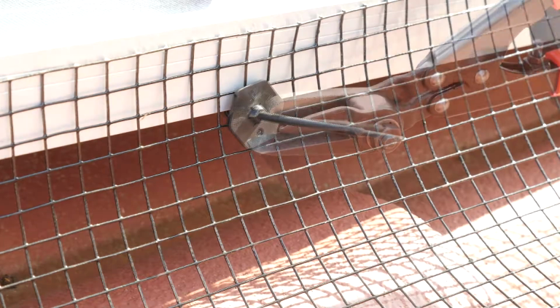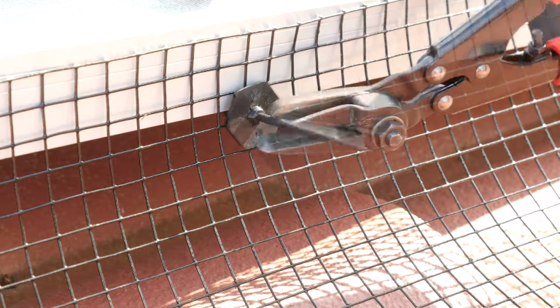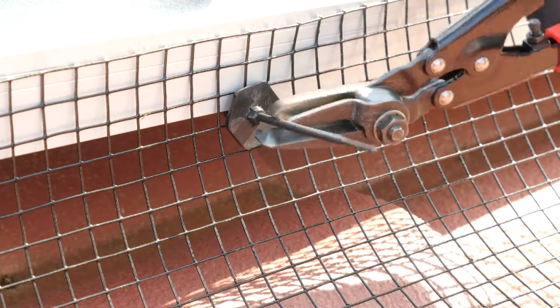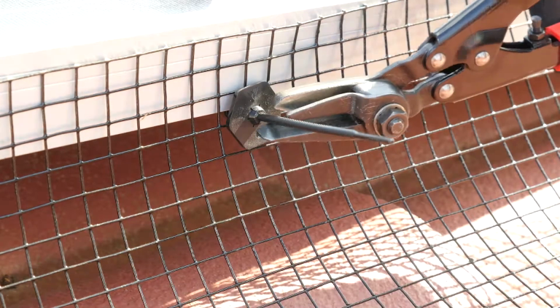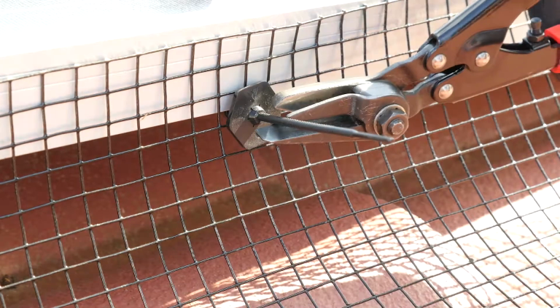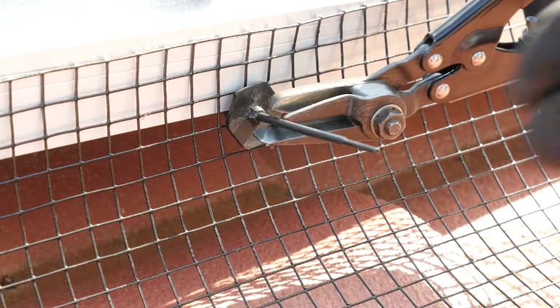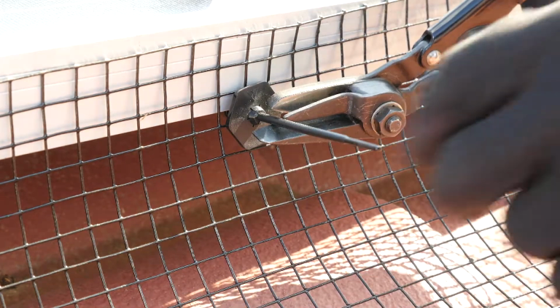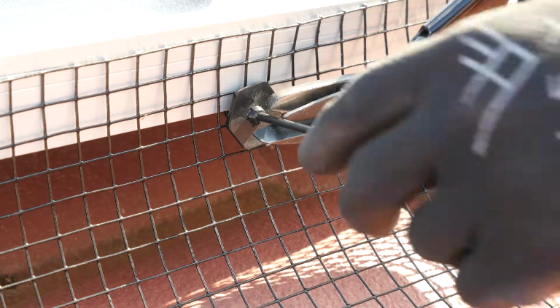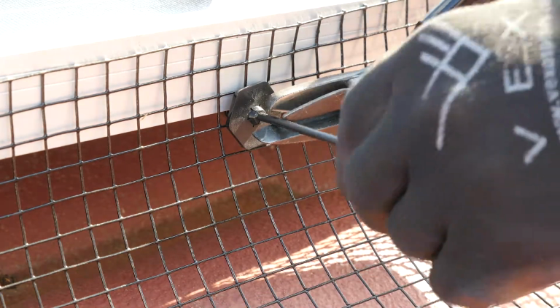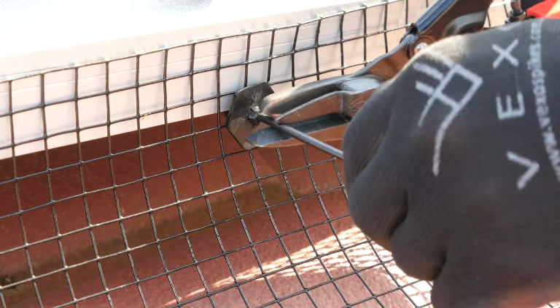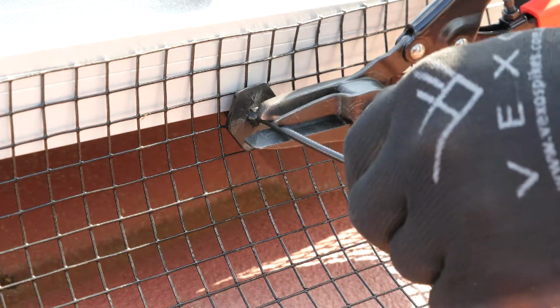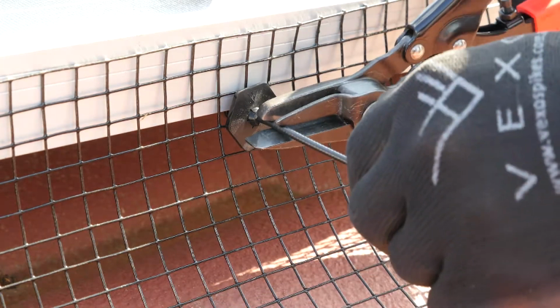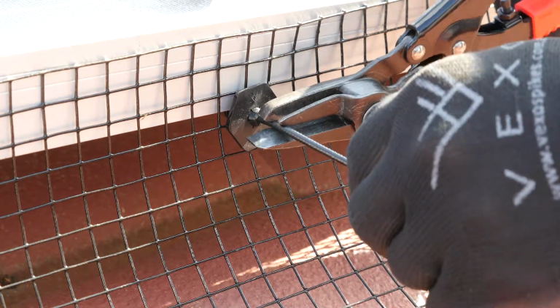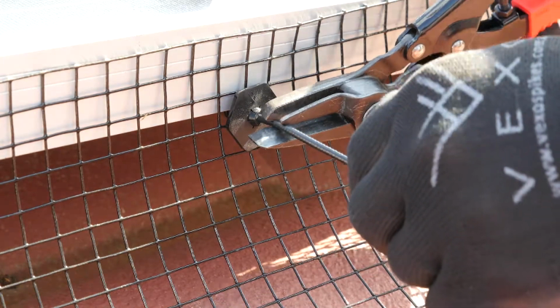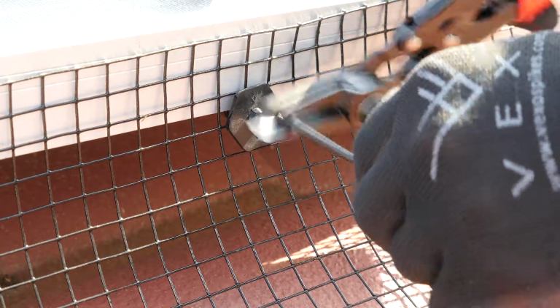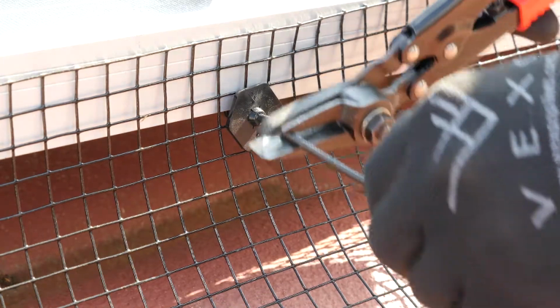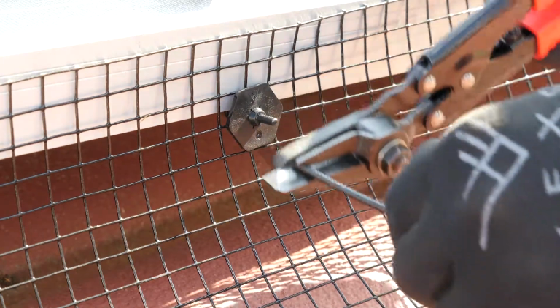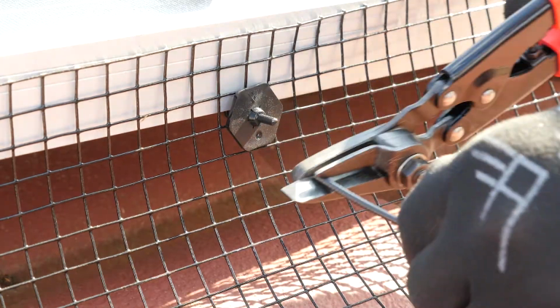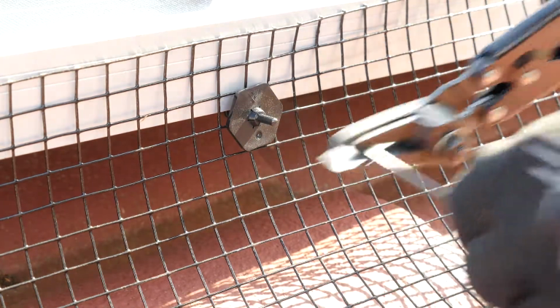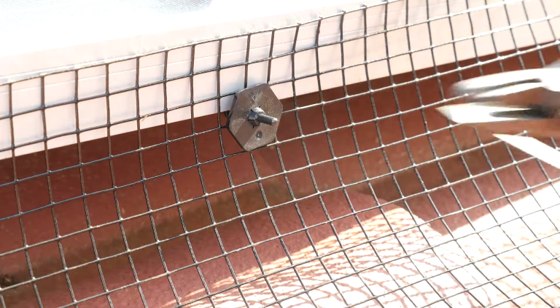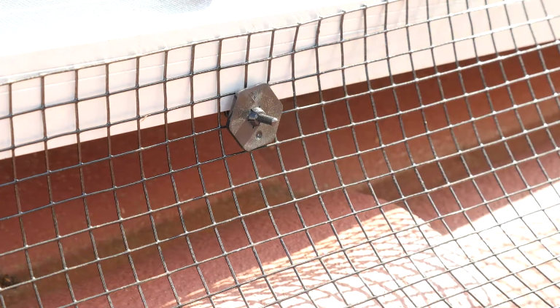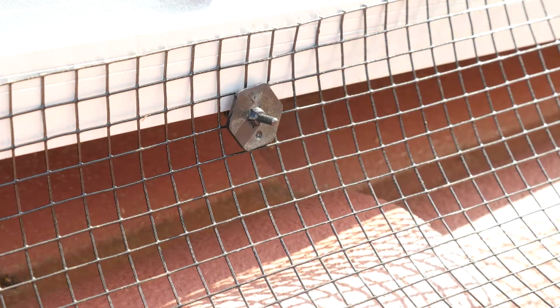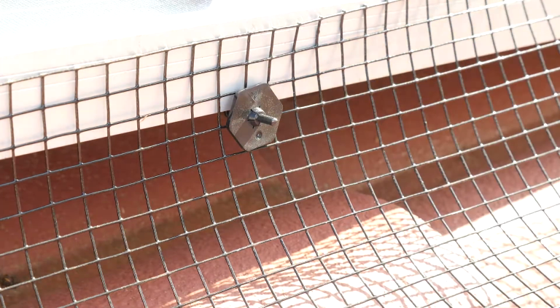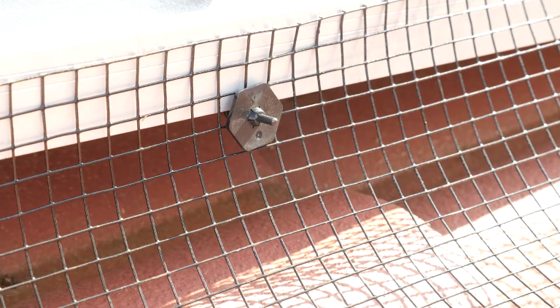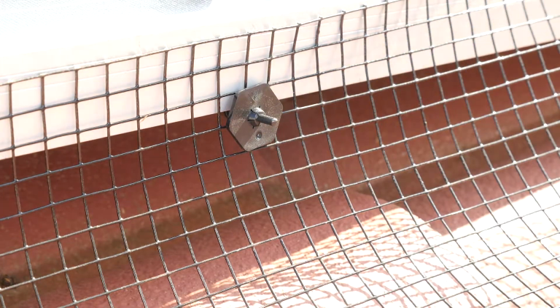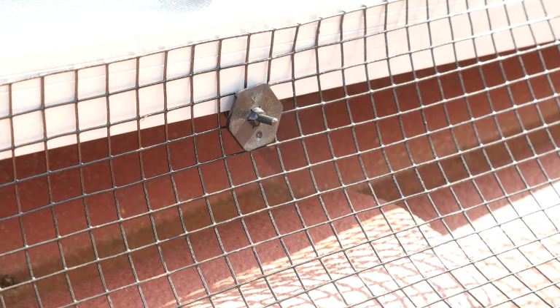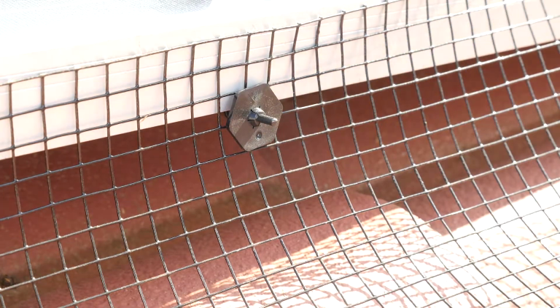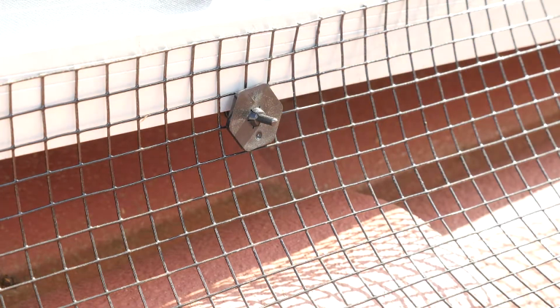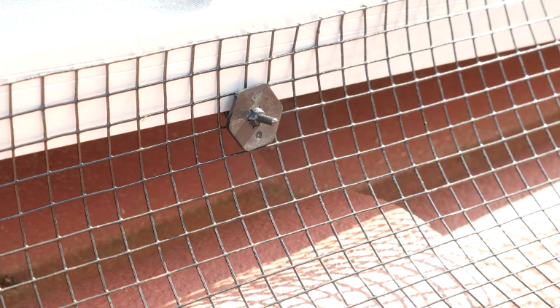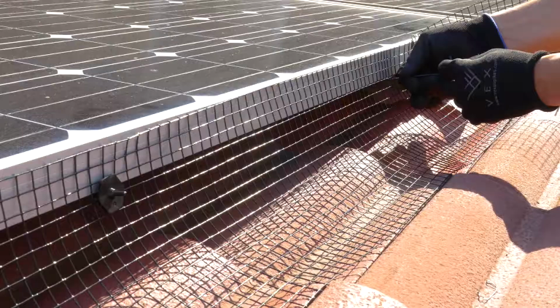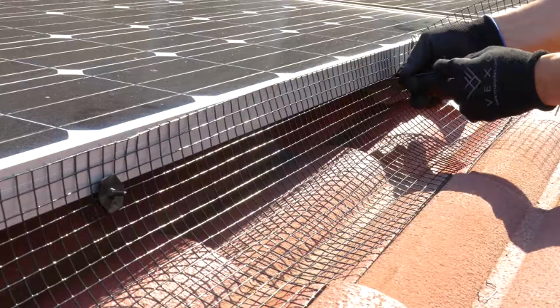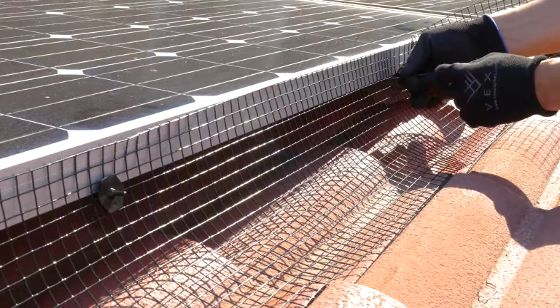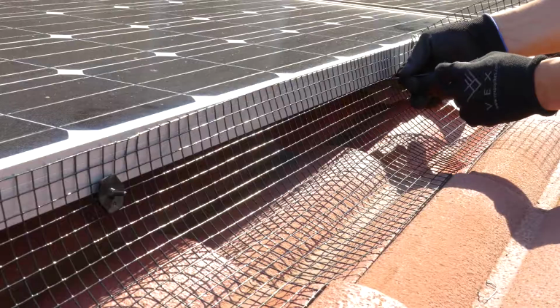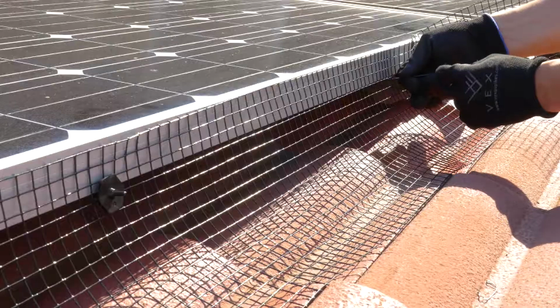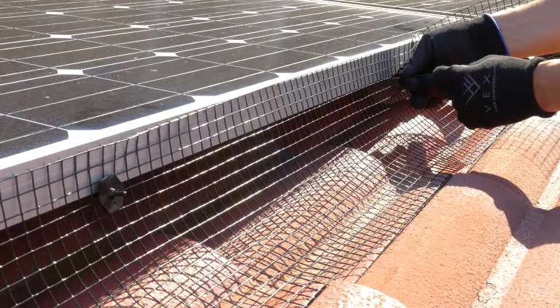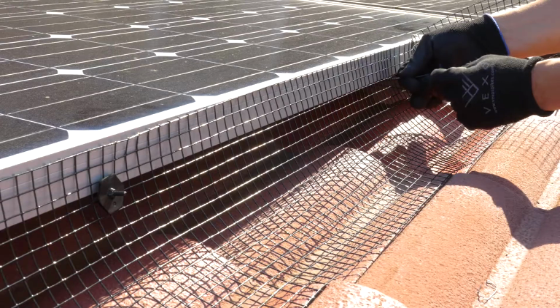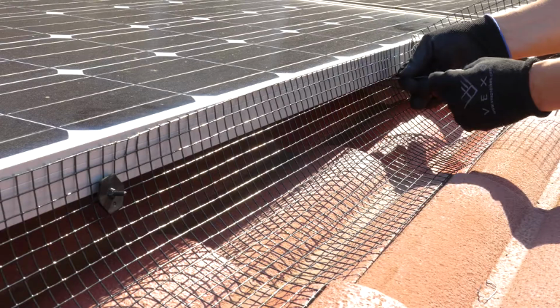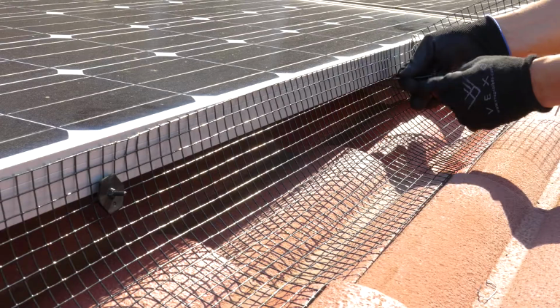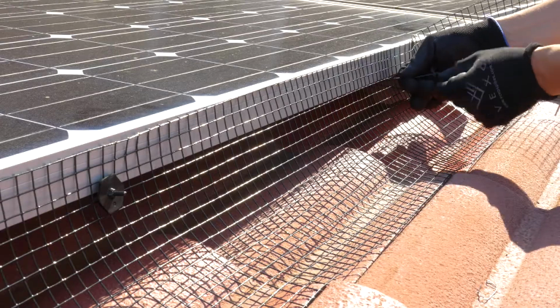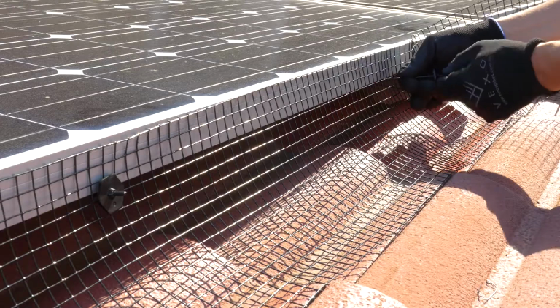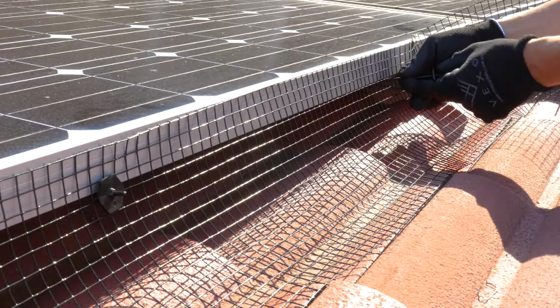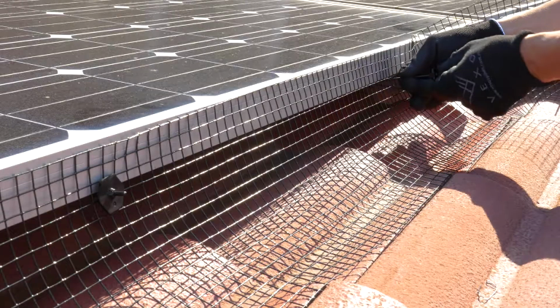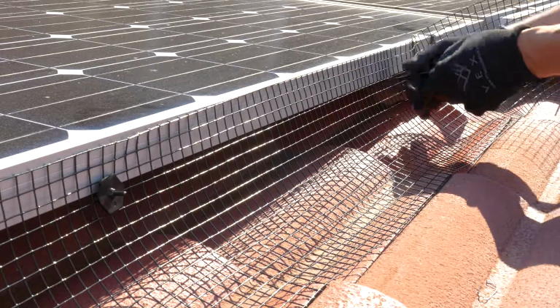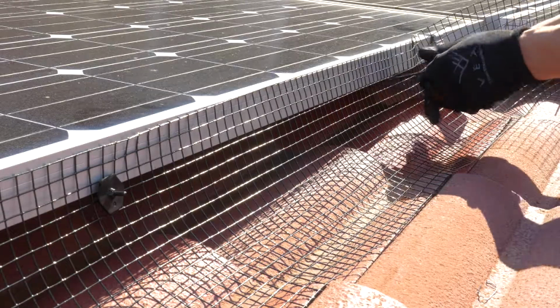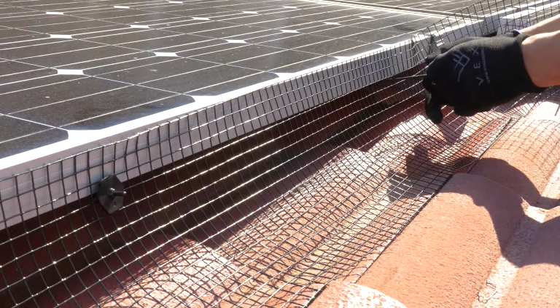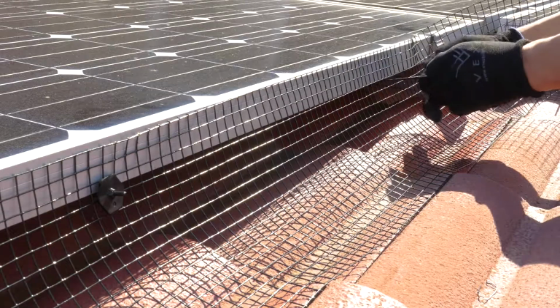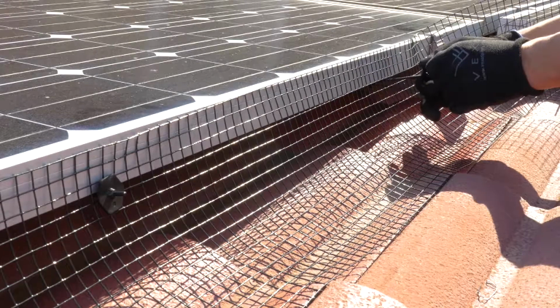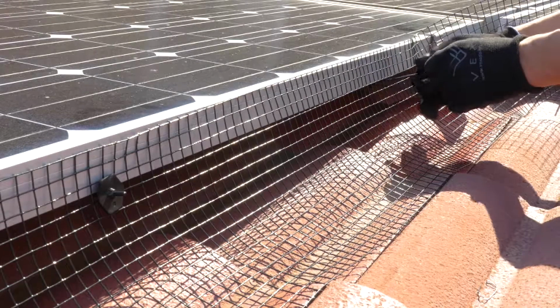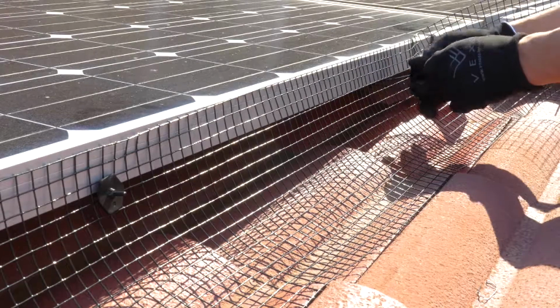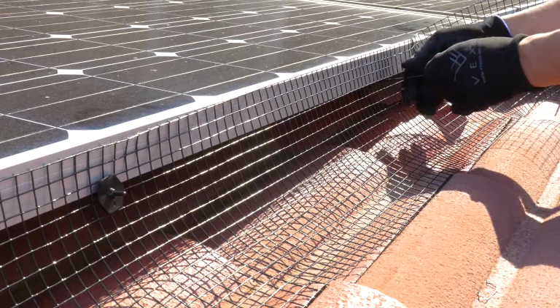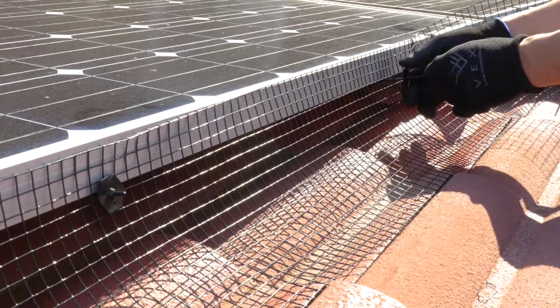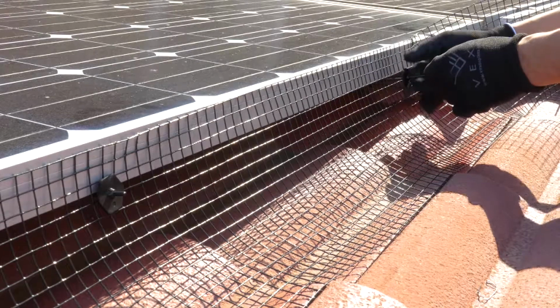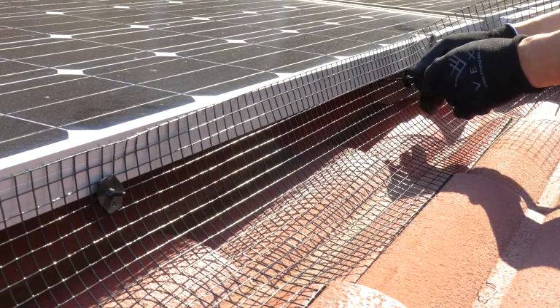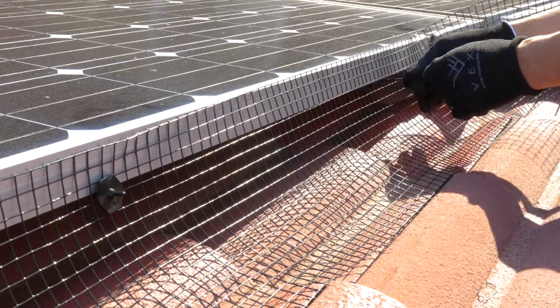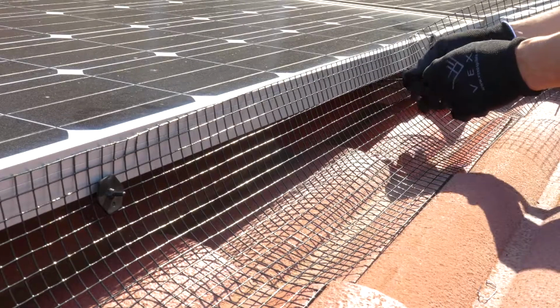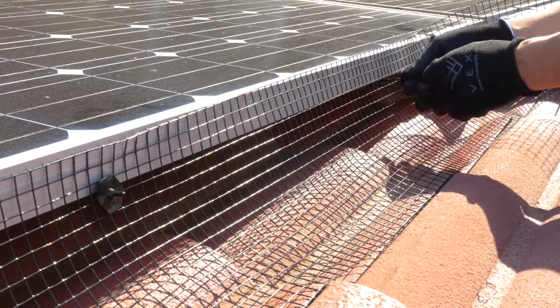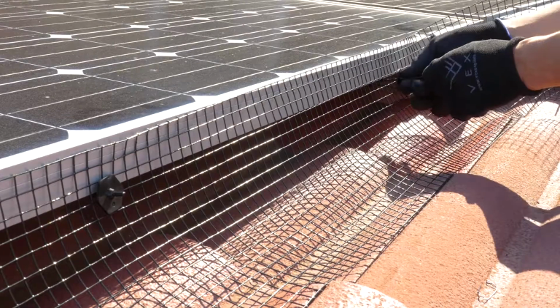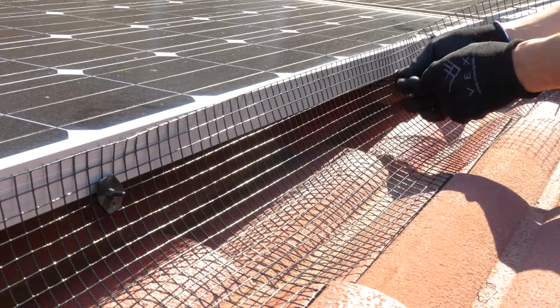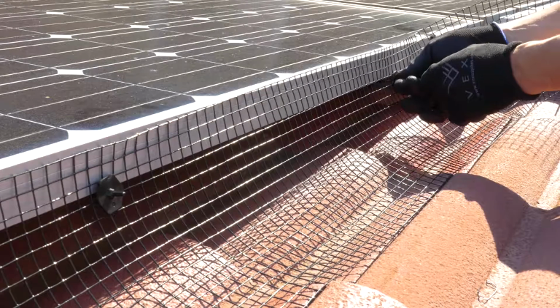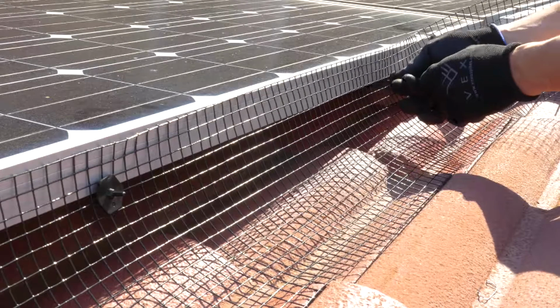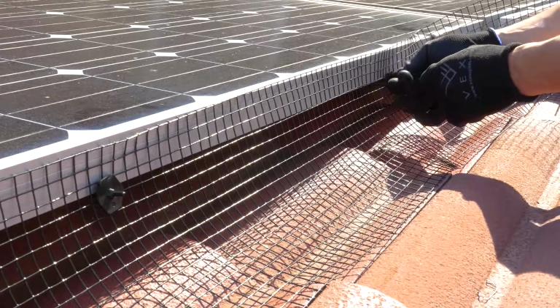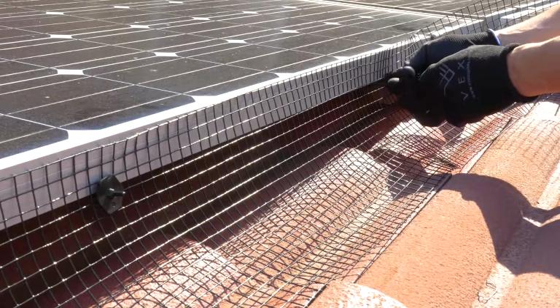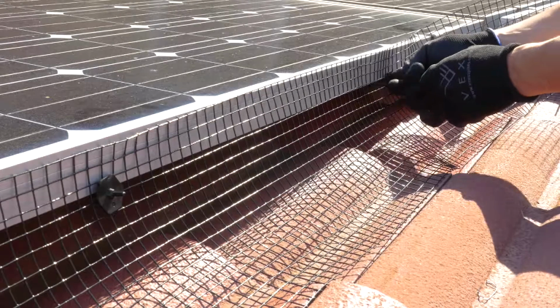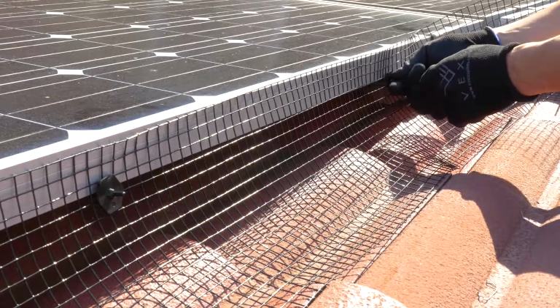Excess rod can be cut off for a clean finish. Place fasteners every 30 to 40 centimeters along the panel array.